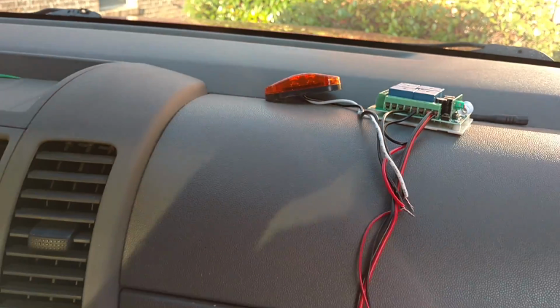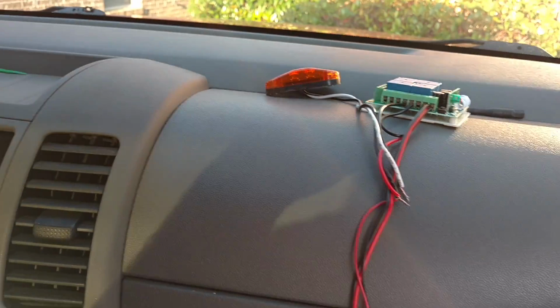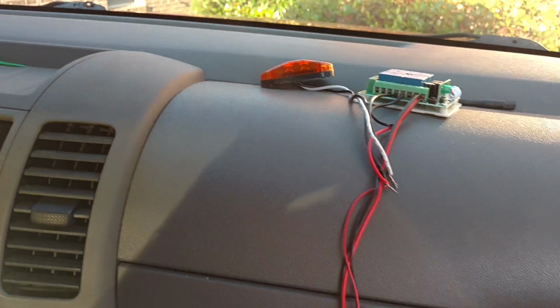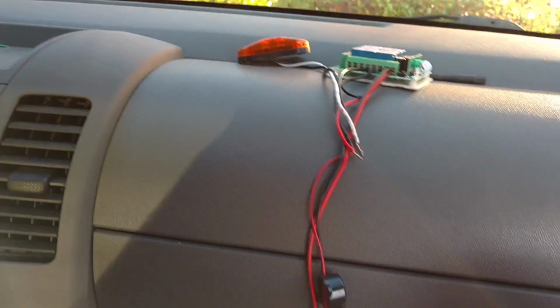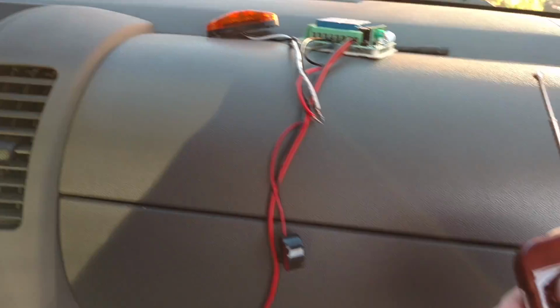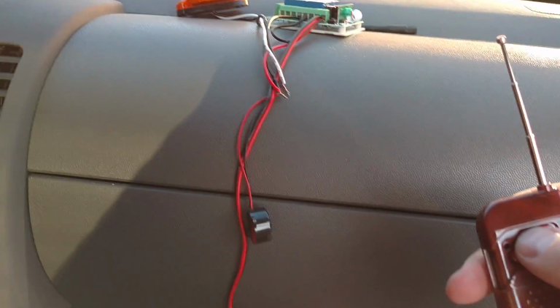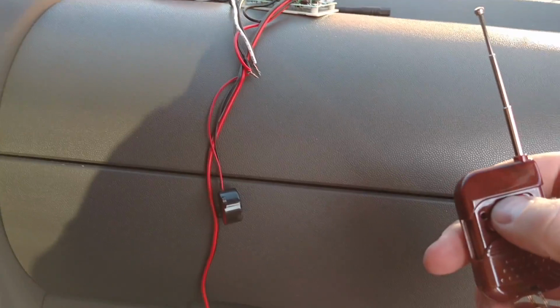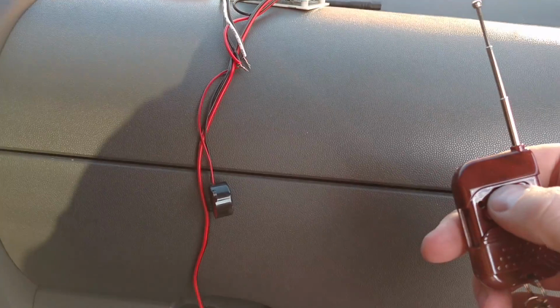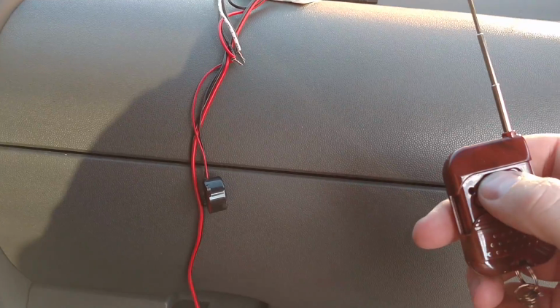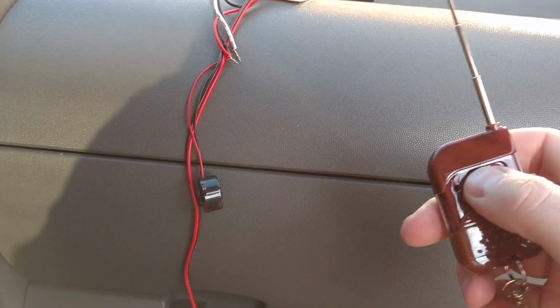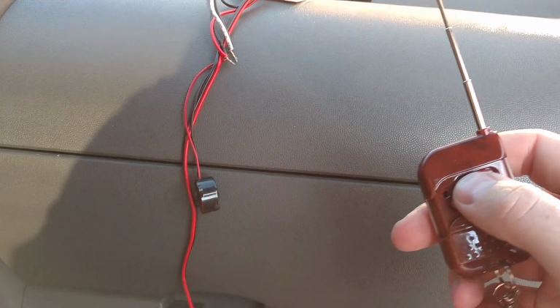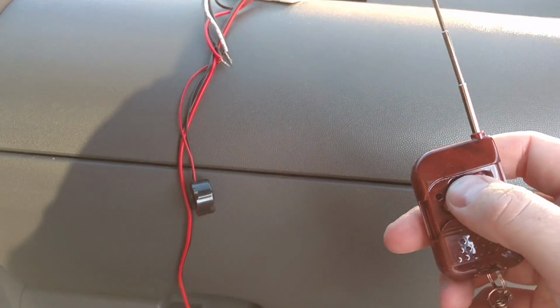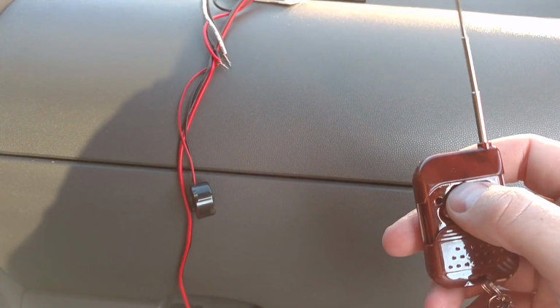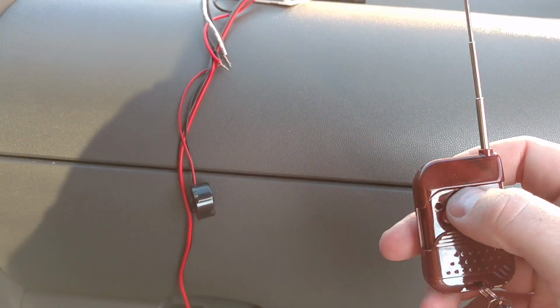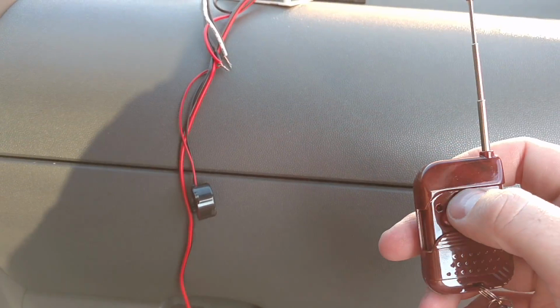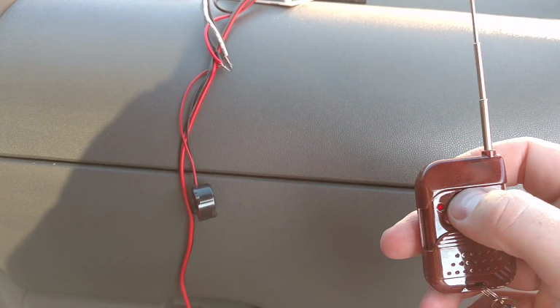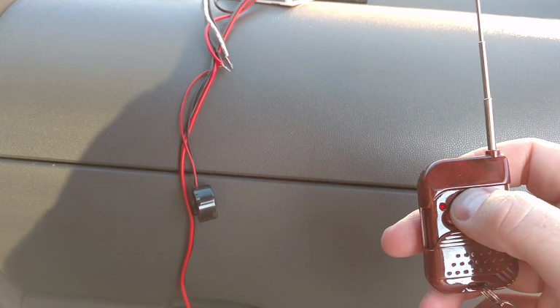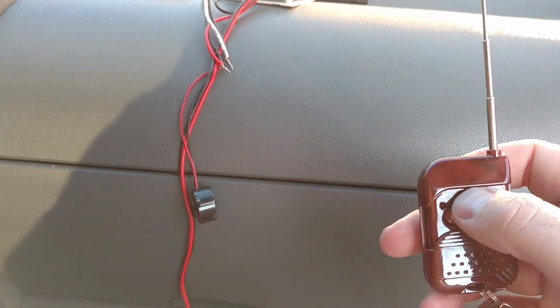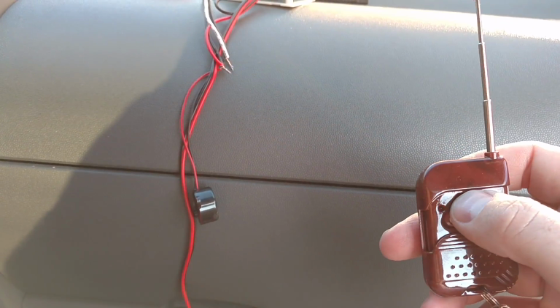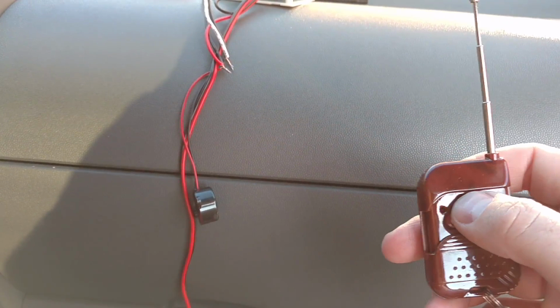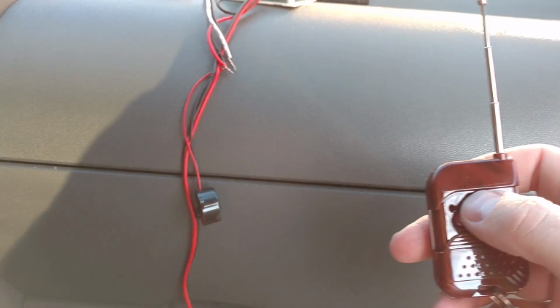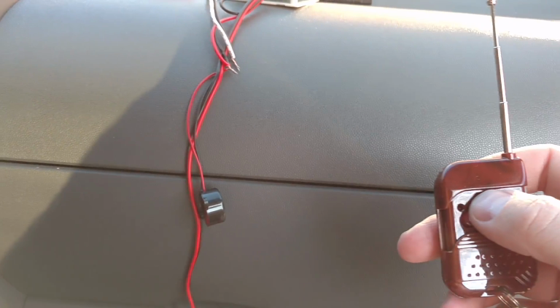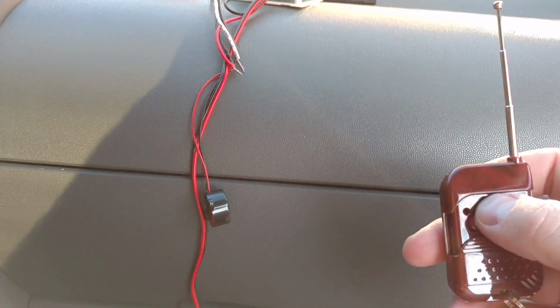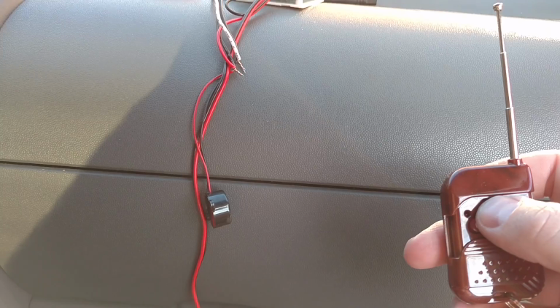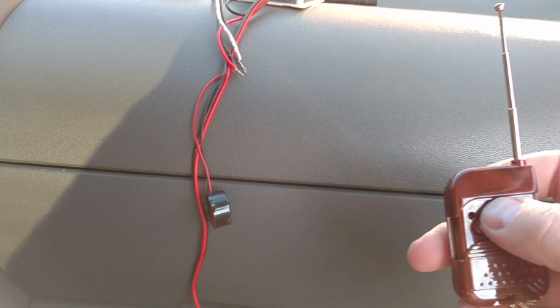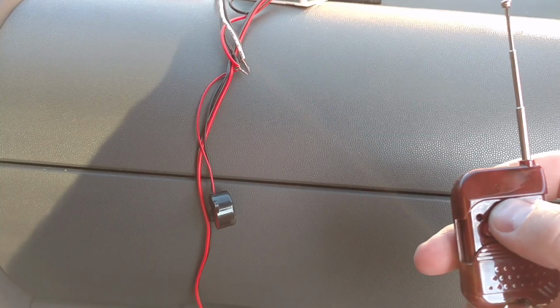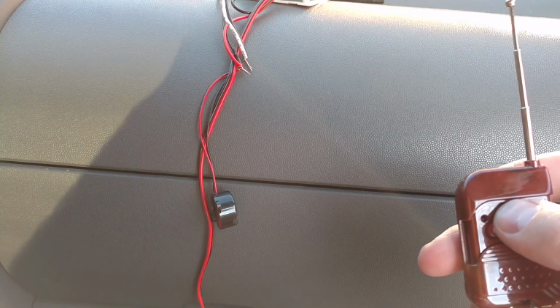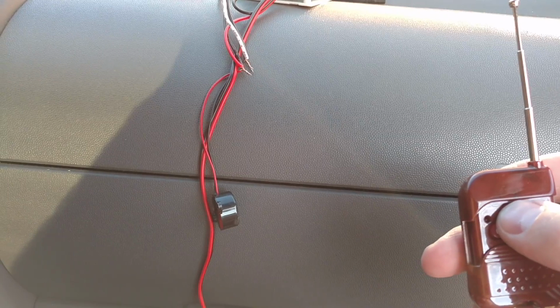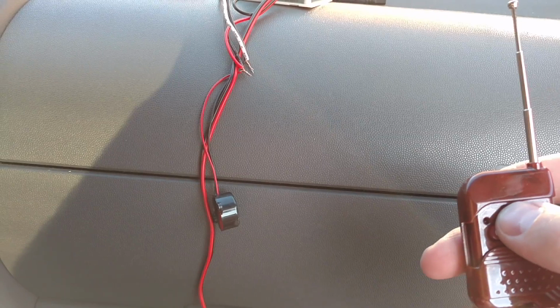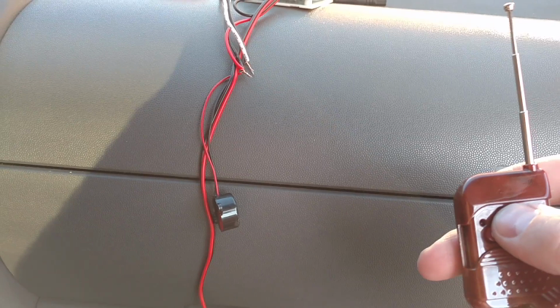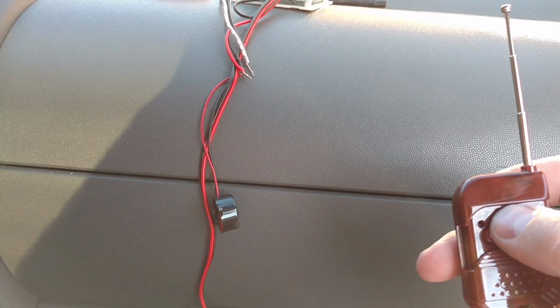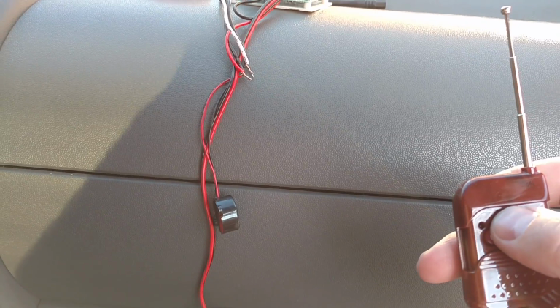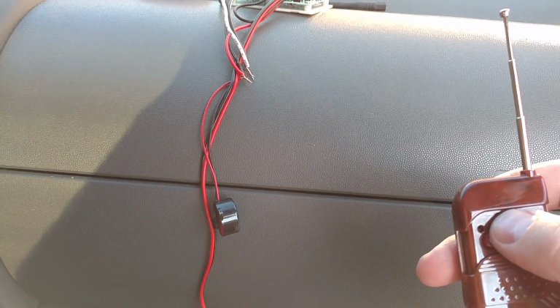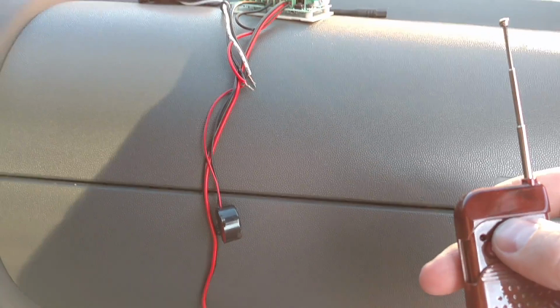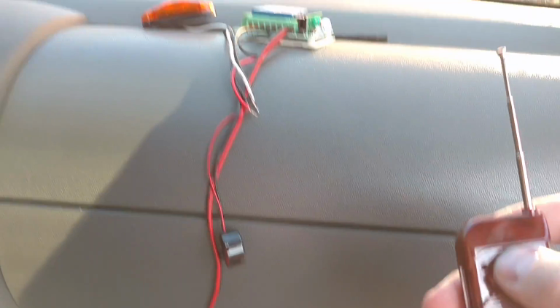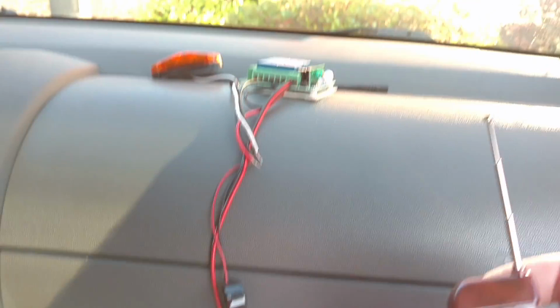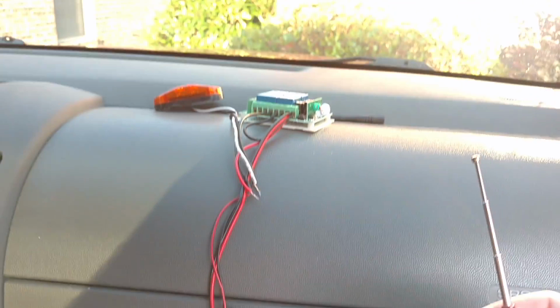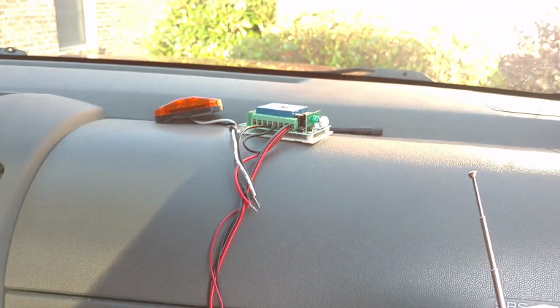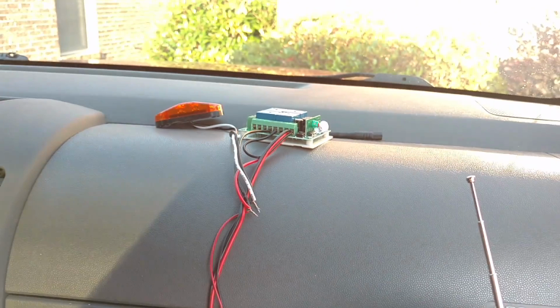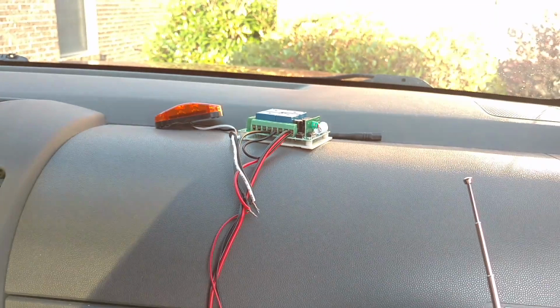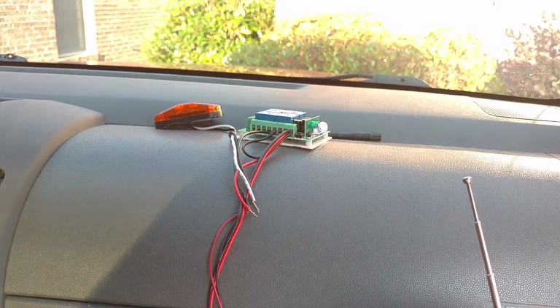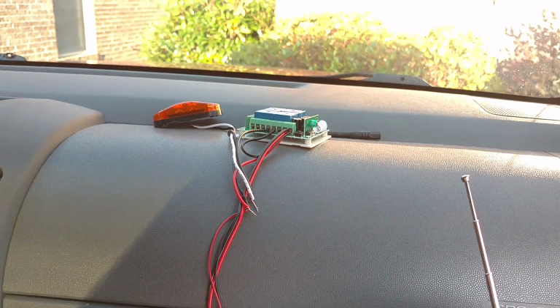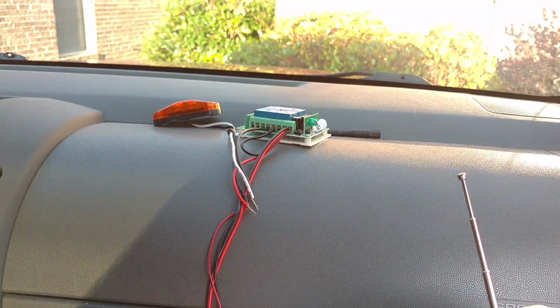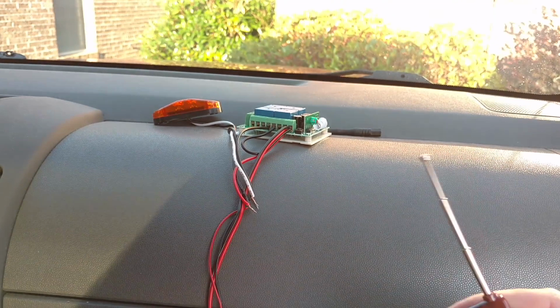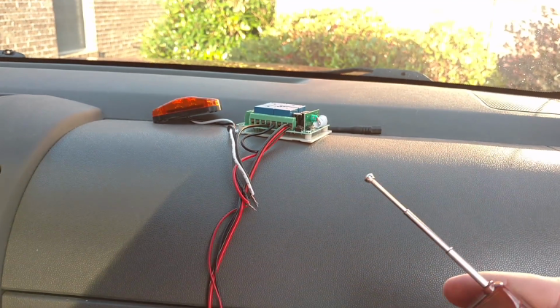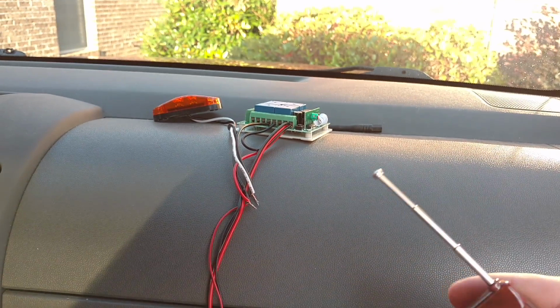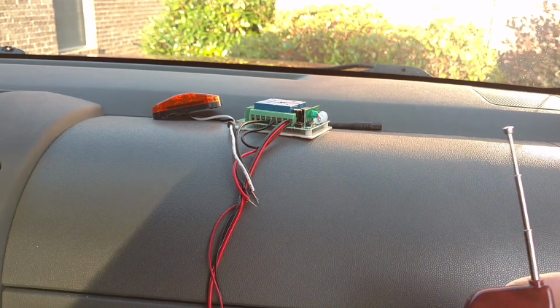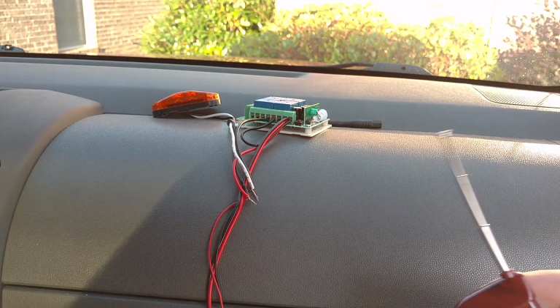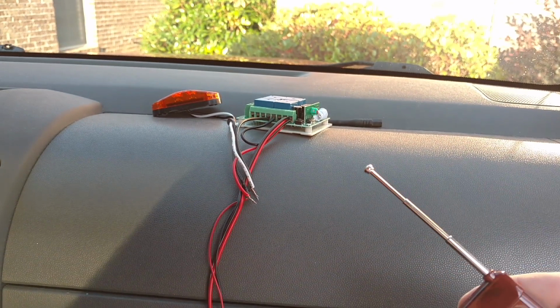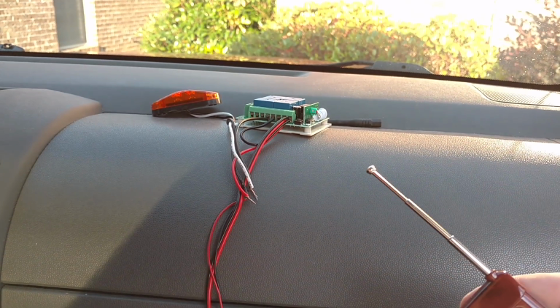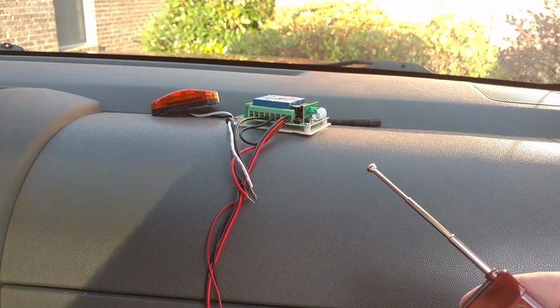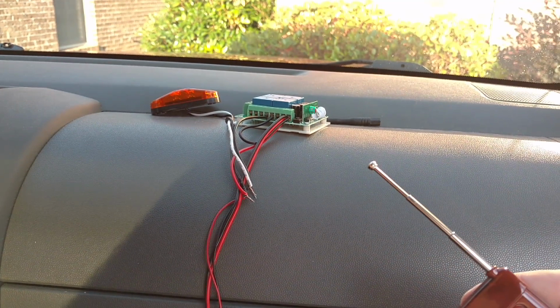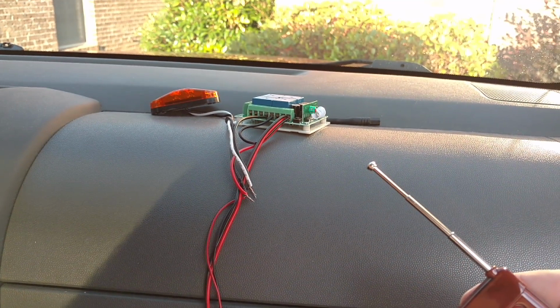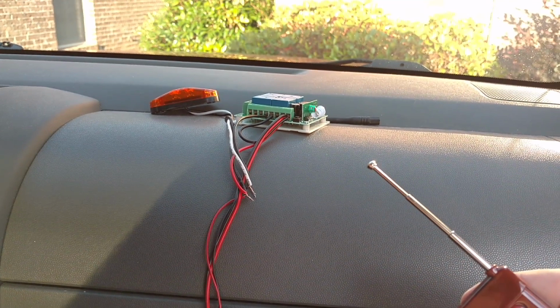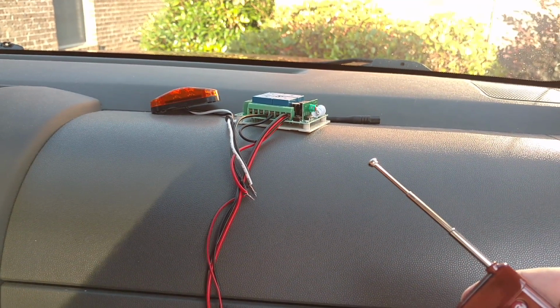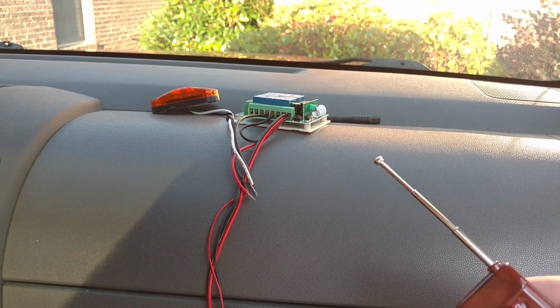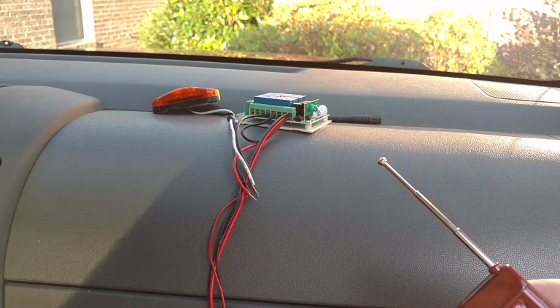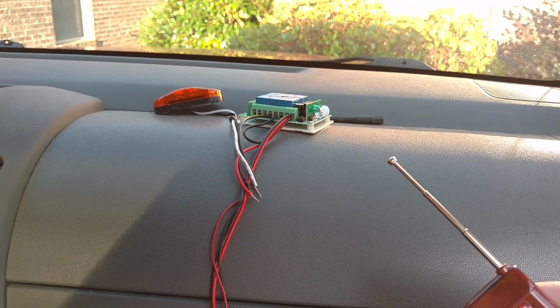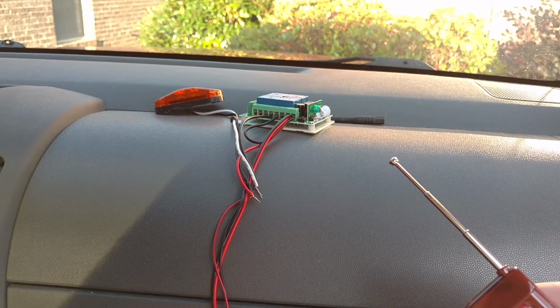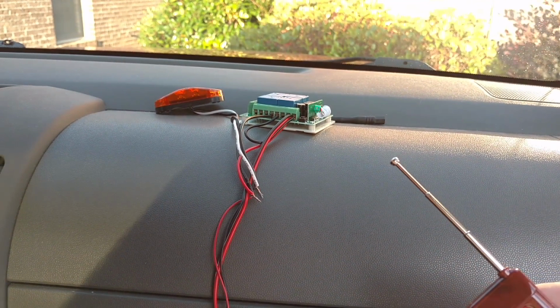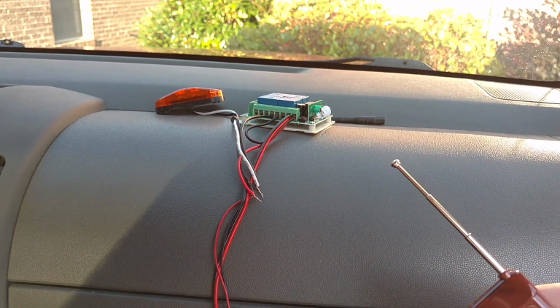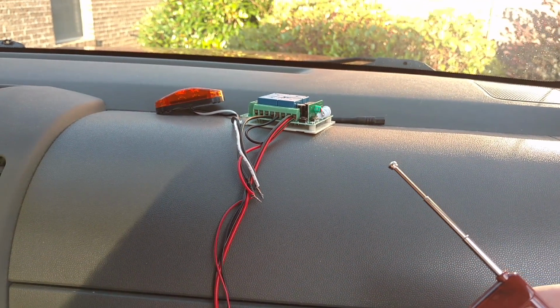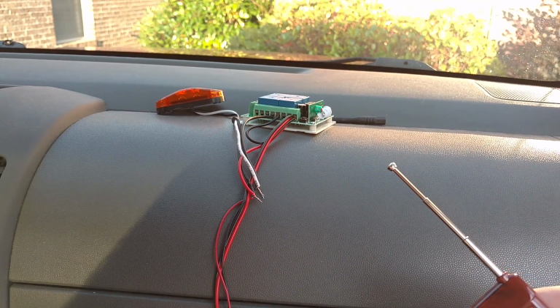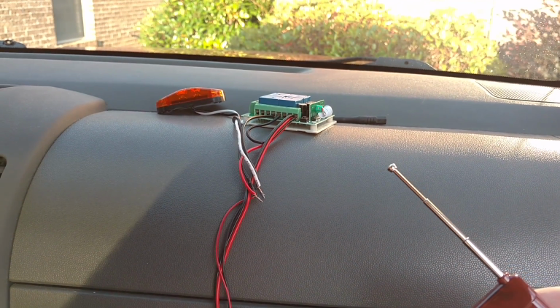Kind of neat — so far from what I can tell, it works all the way down the street. I'll do a little more testing and set up another one of these.